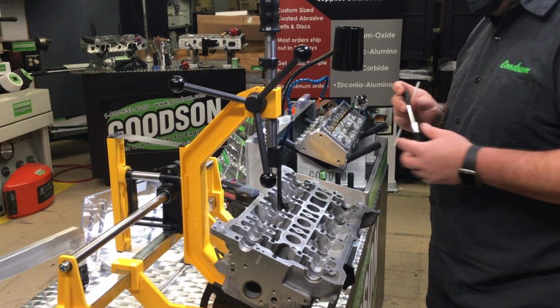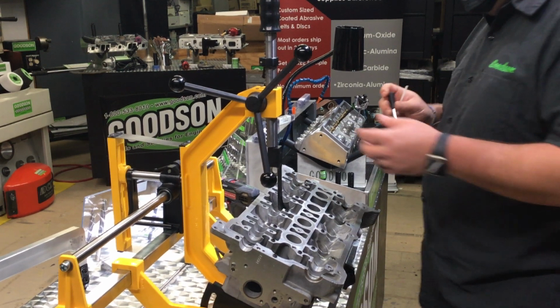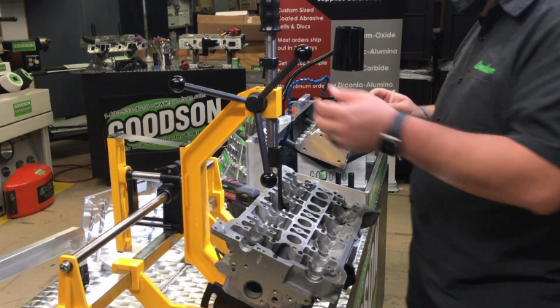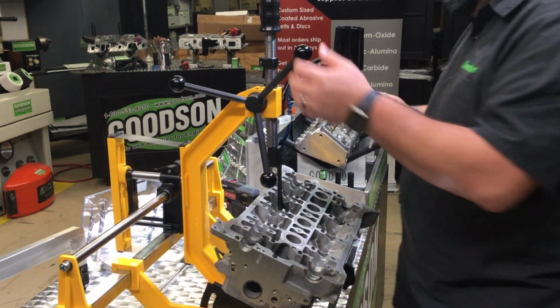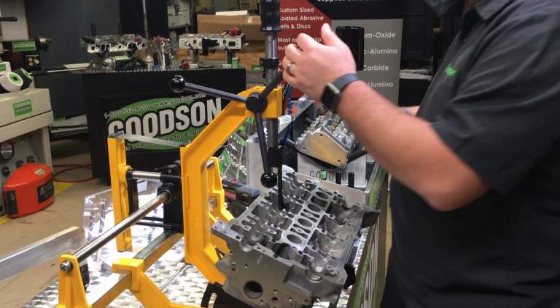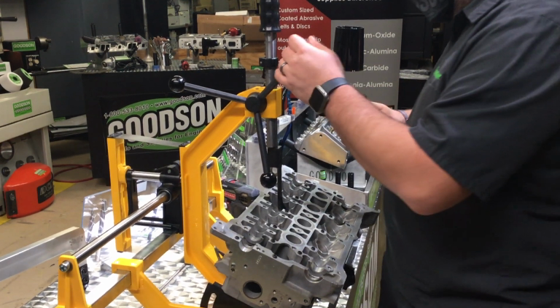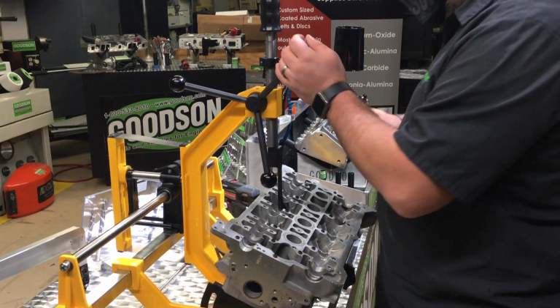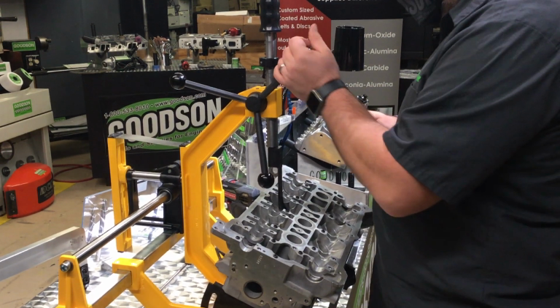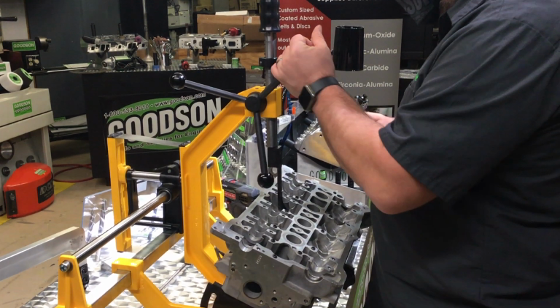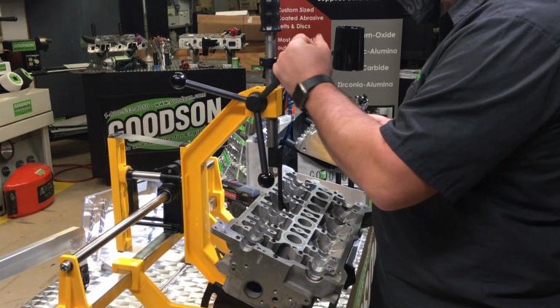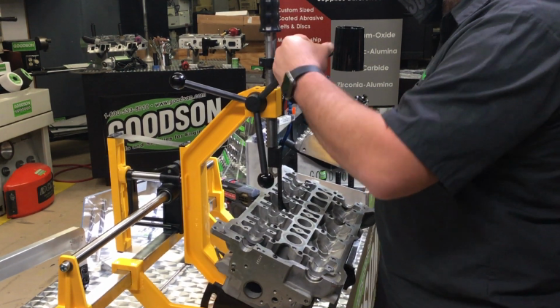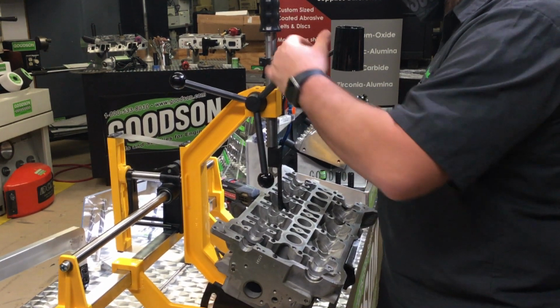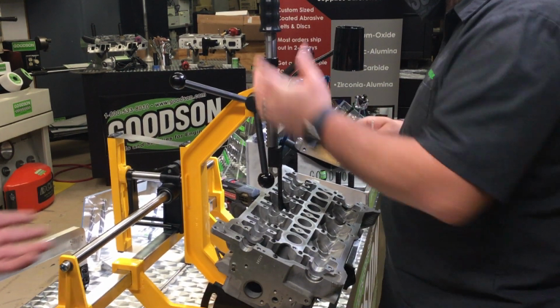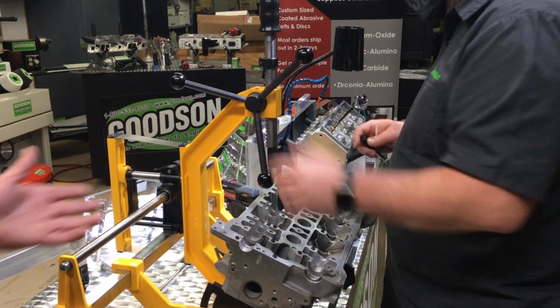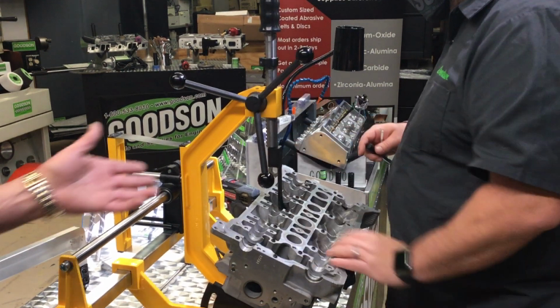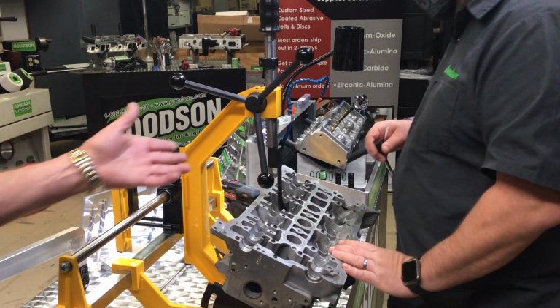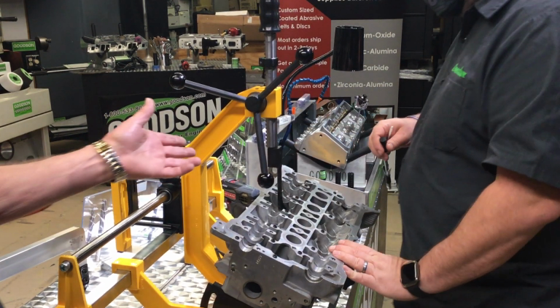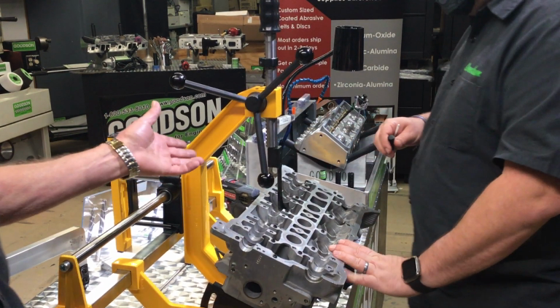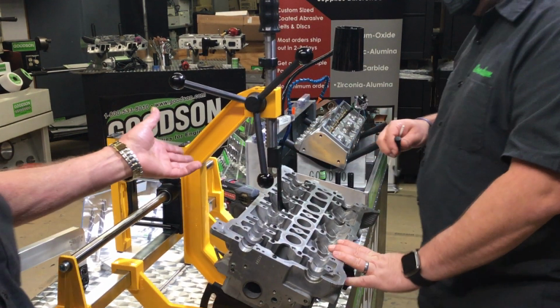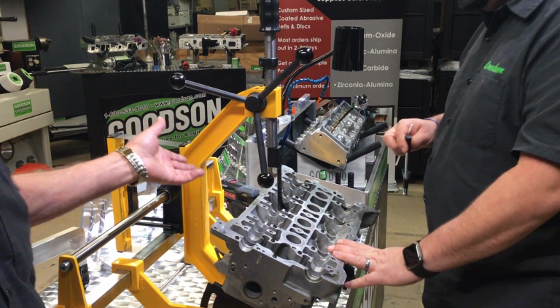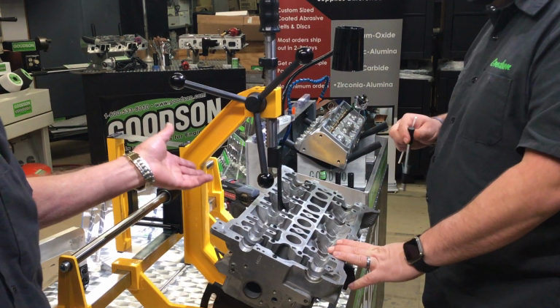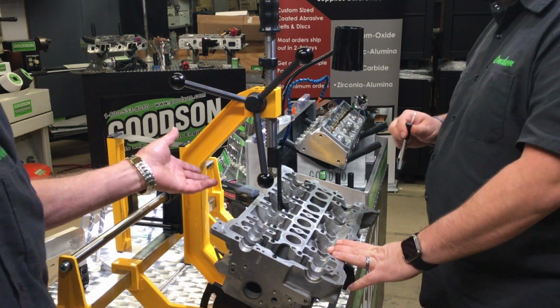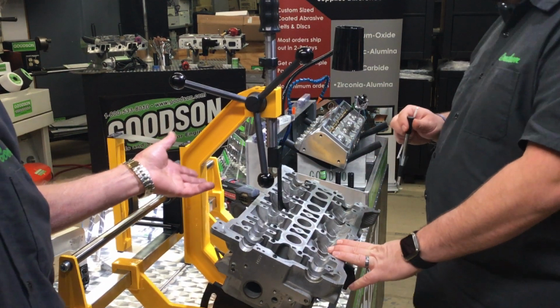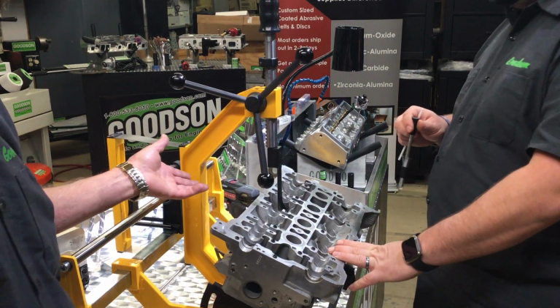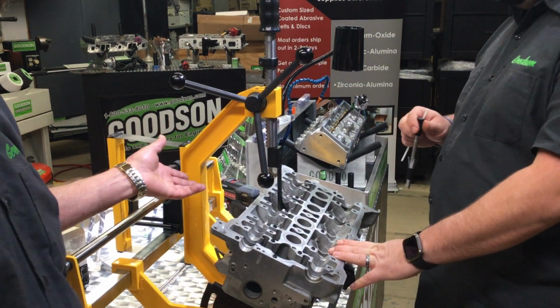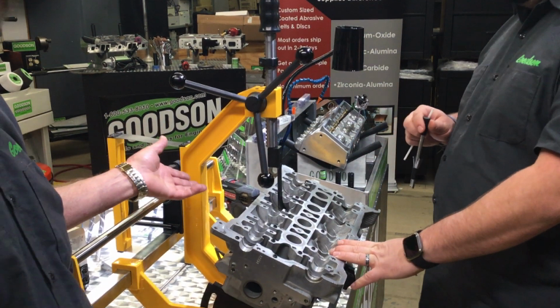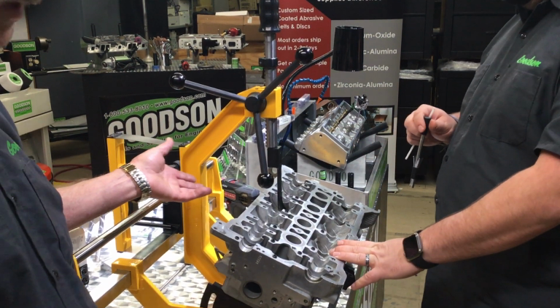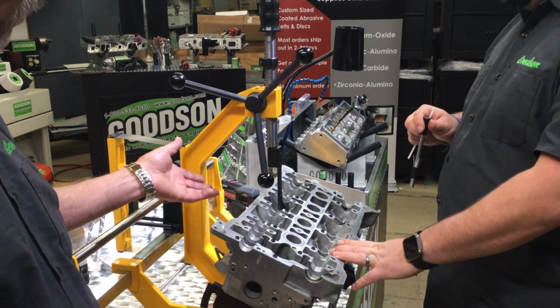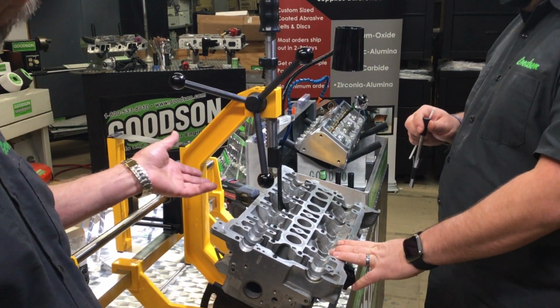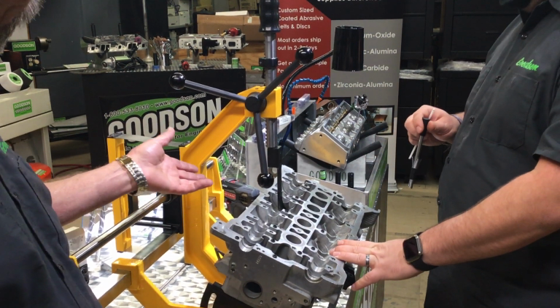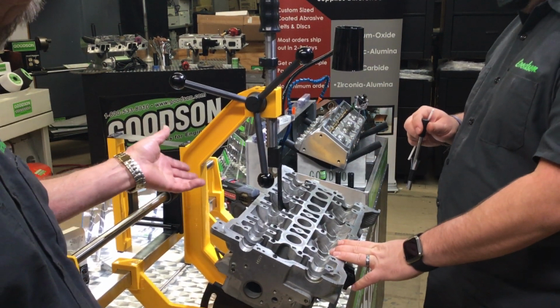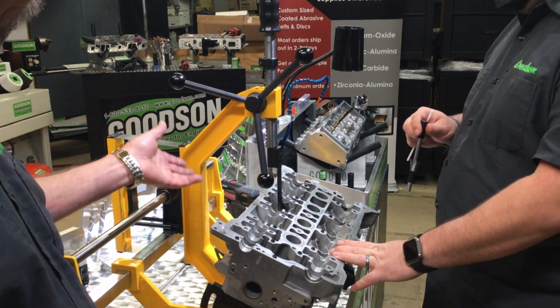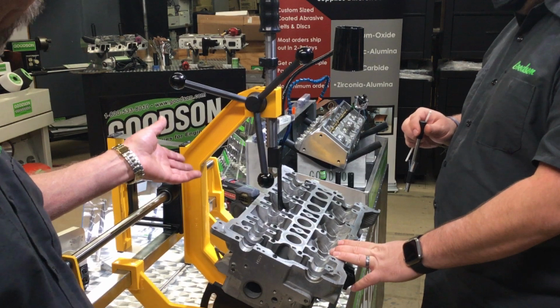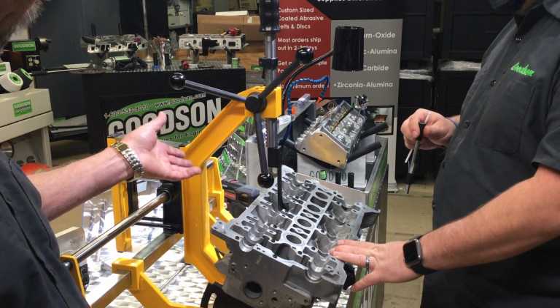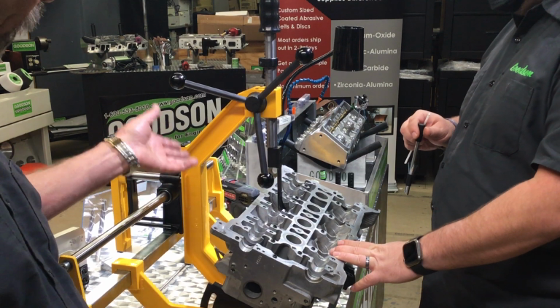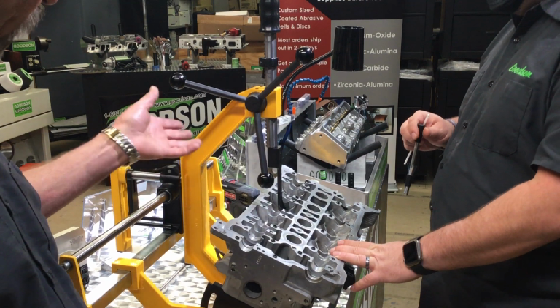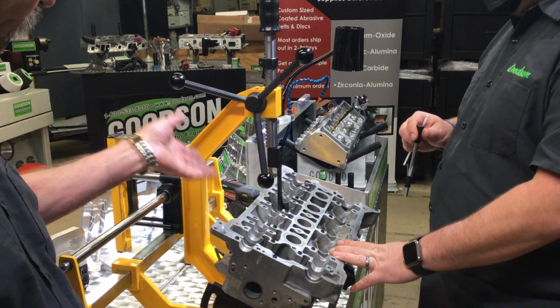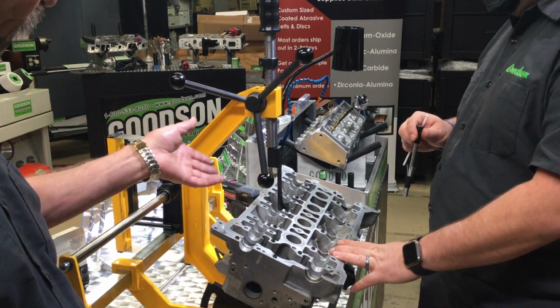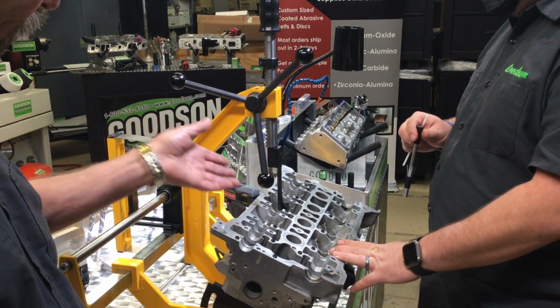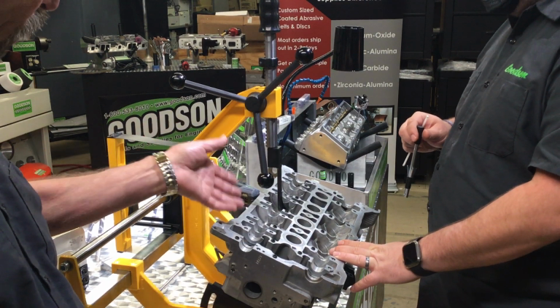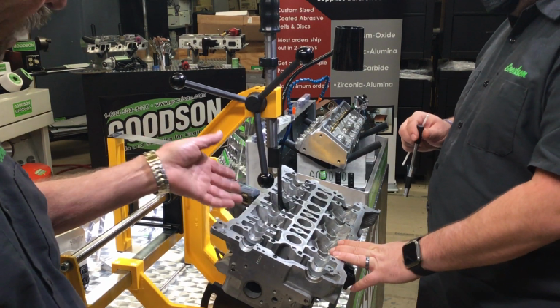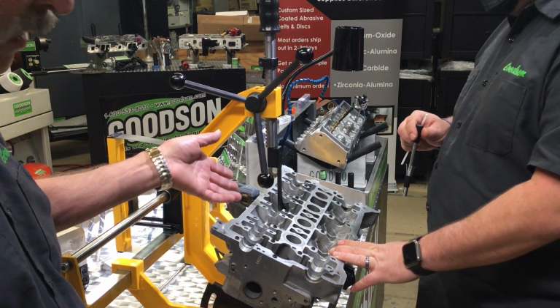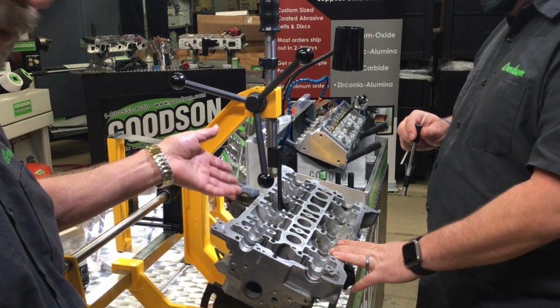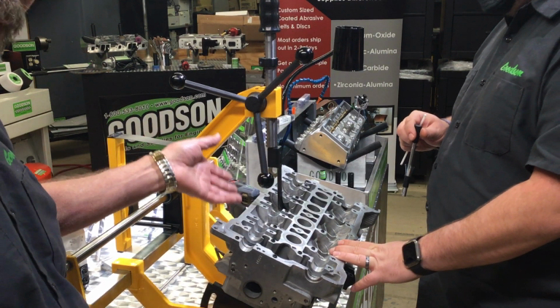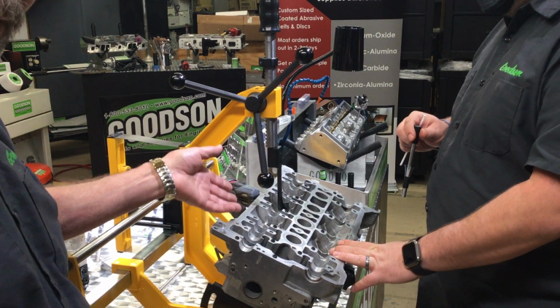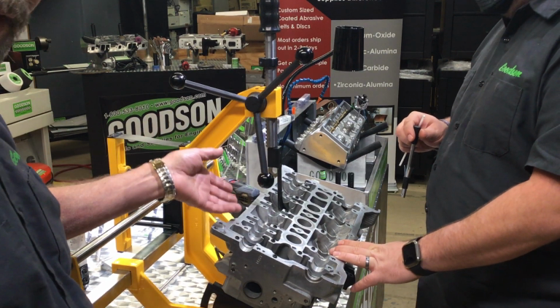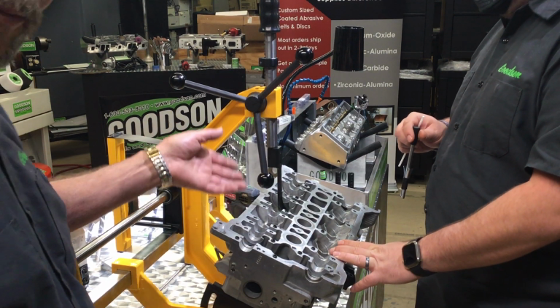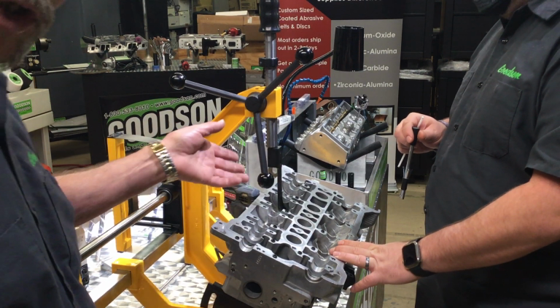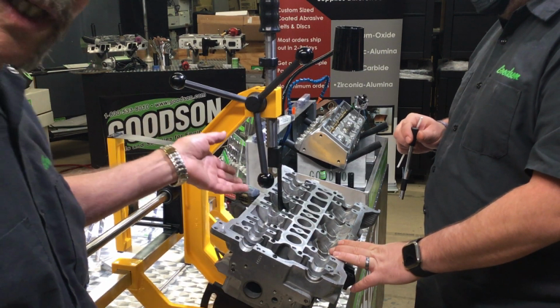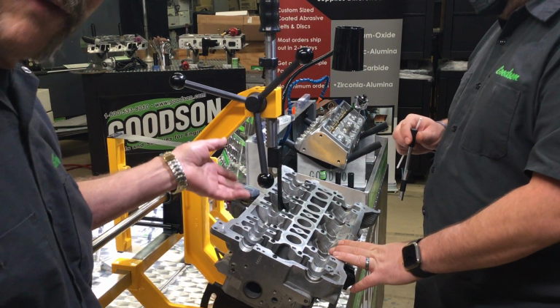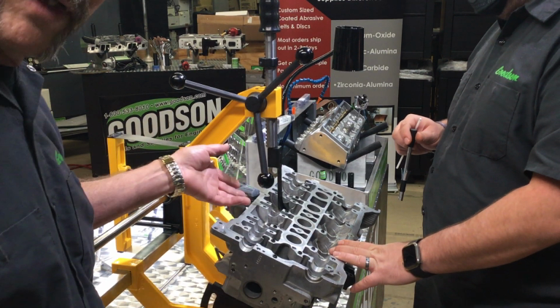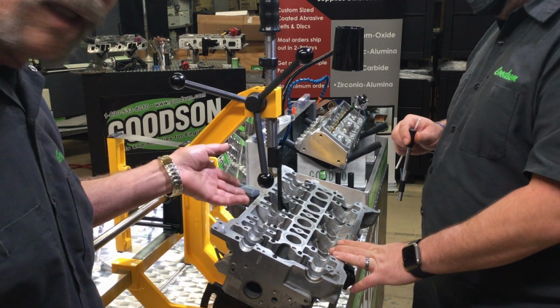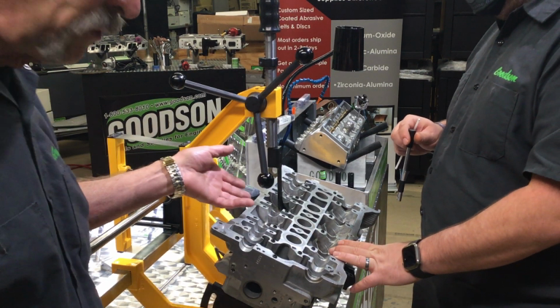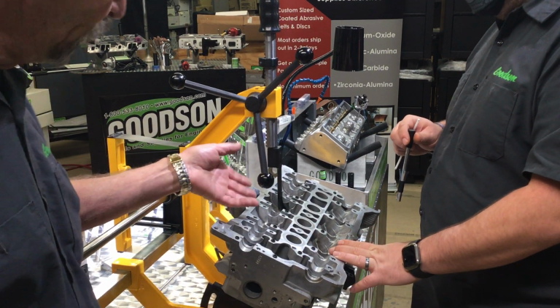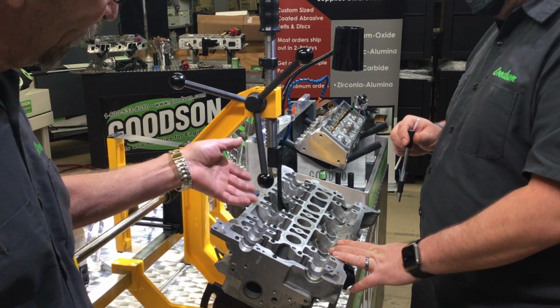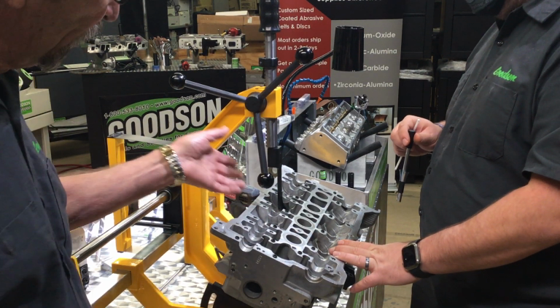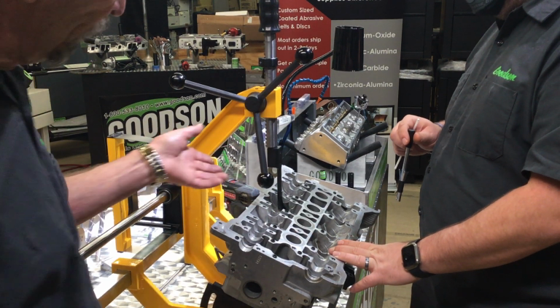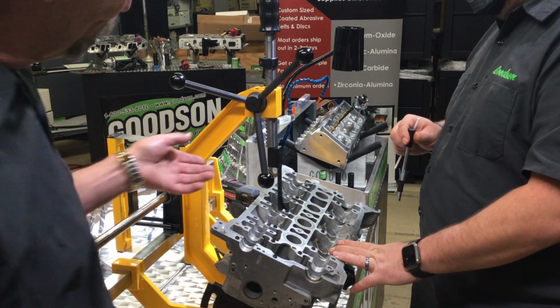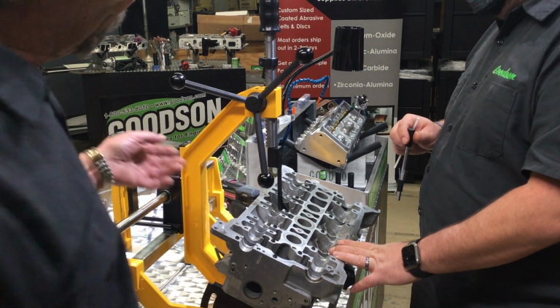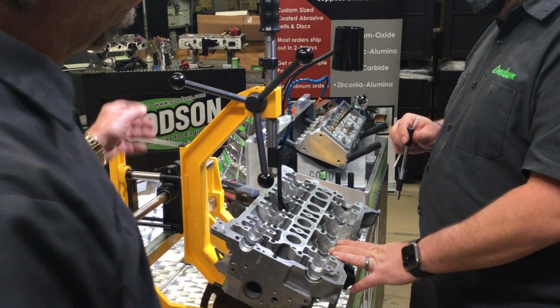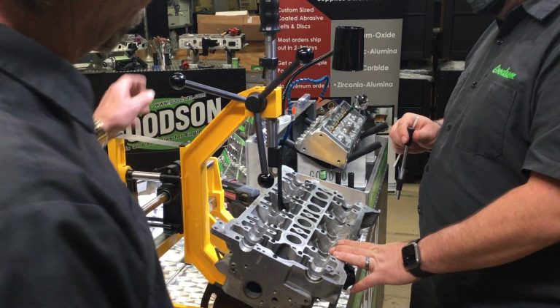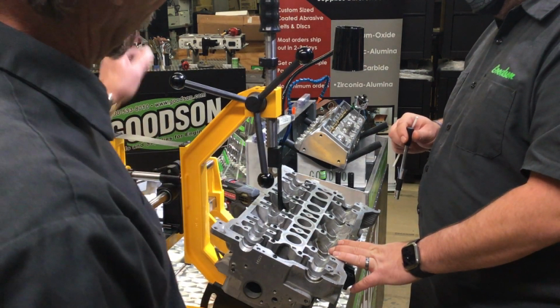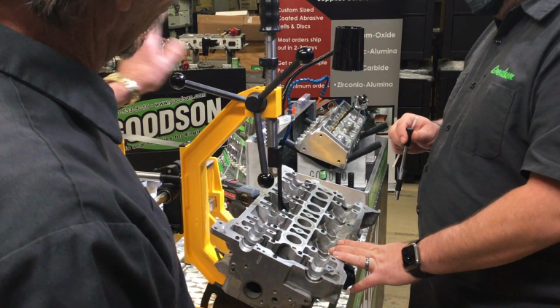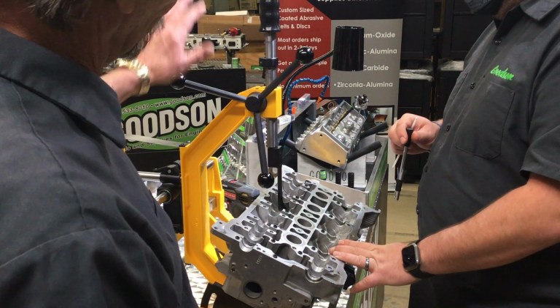Our next machine that we have here is our CF500. This is our spring bench. We use this to take apart multi-valve overhead cam cylinder heads.